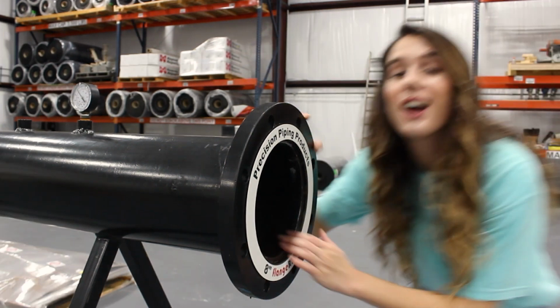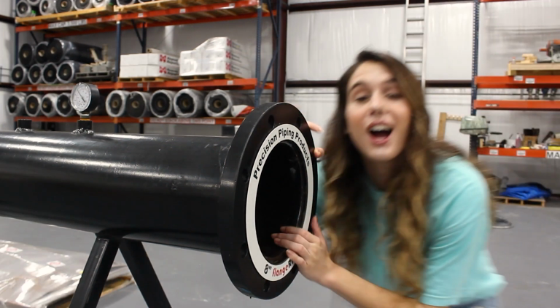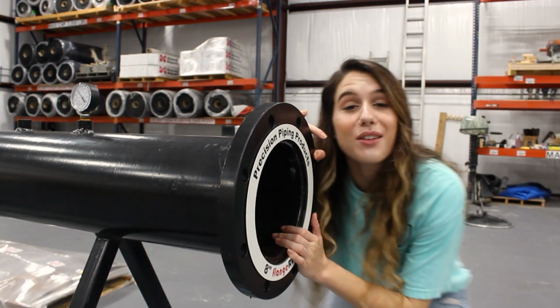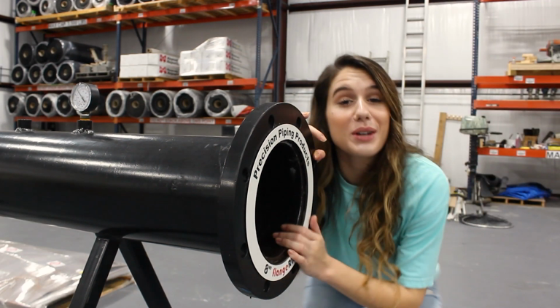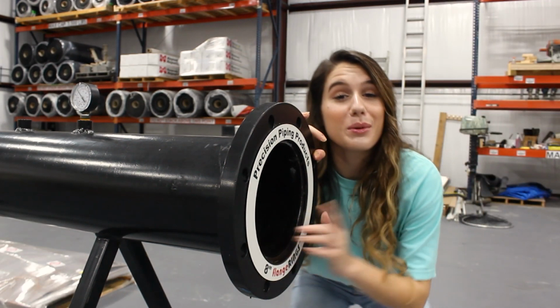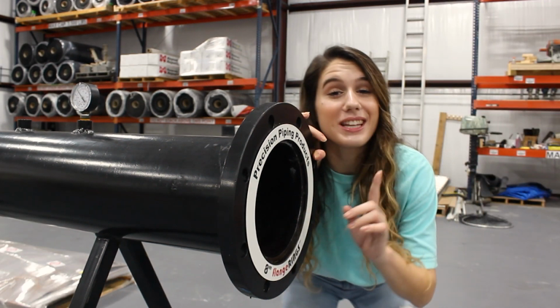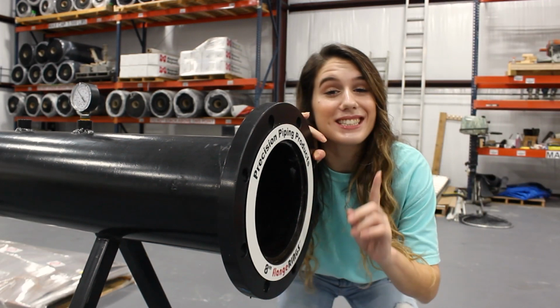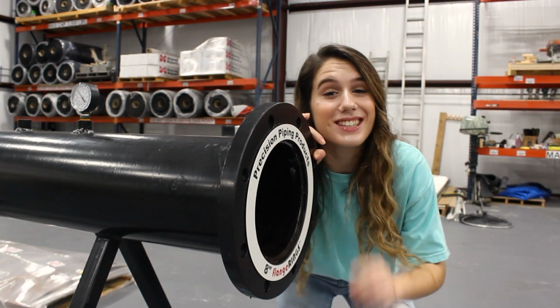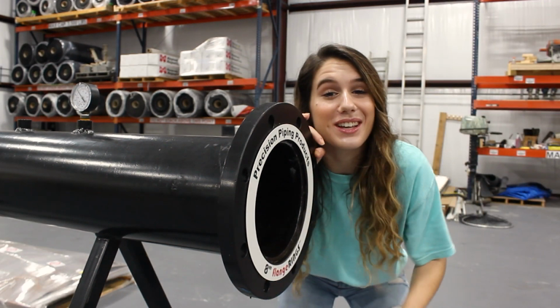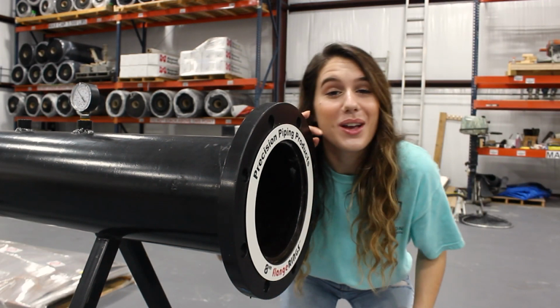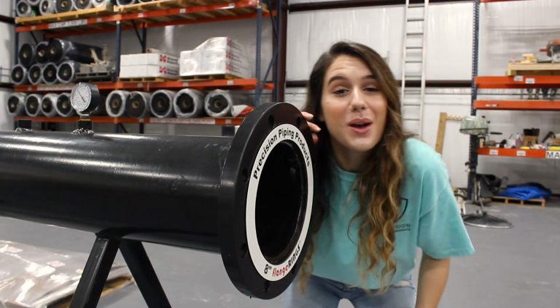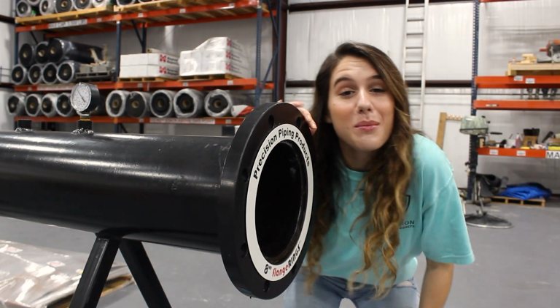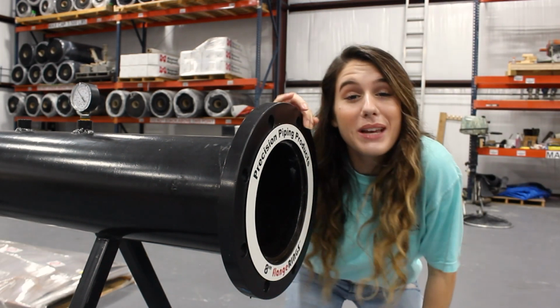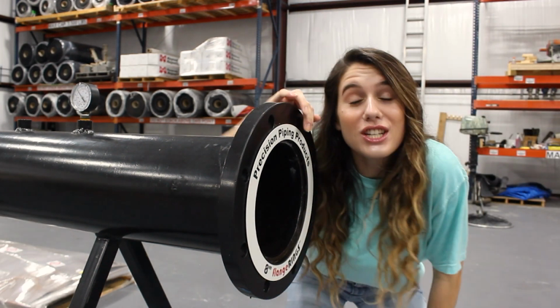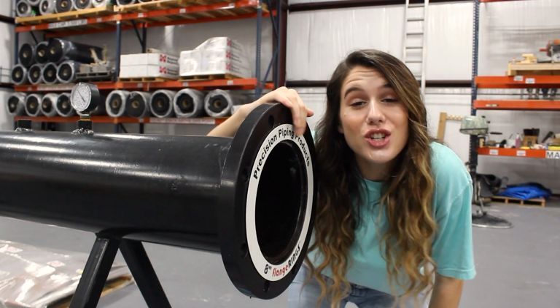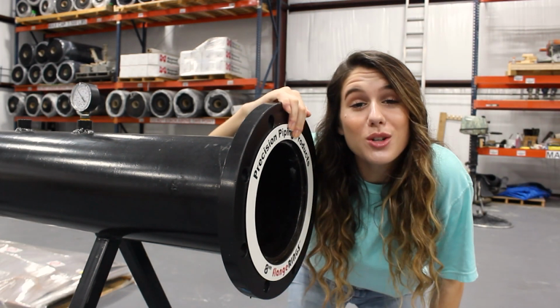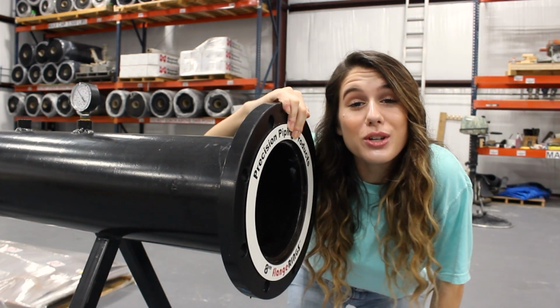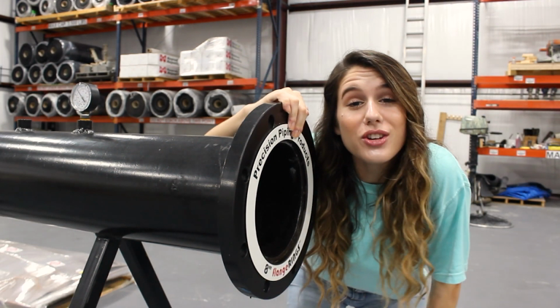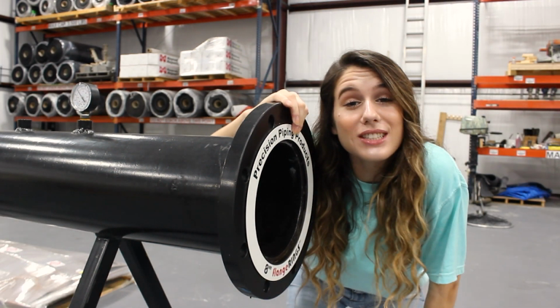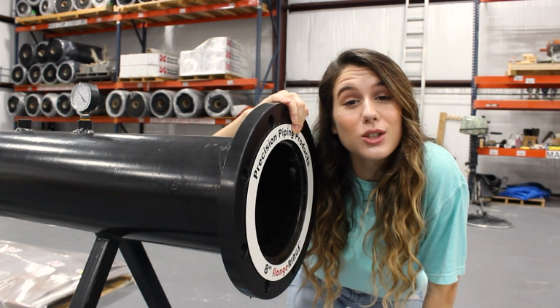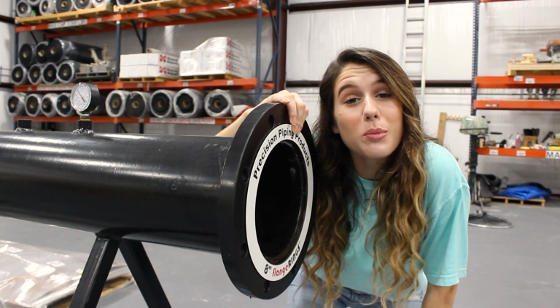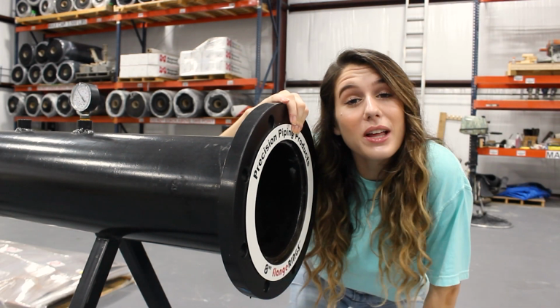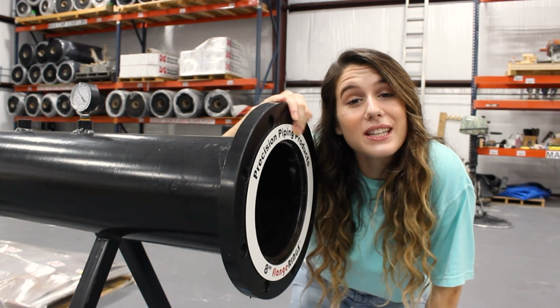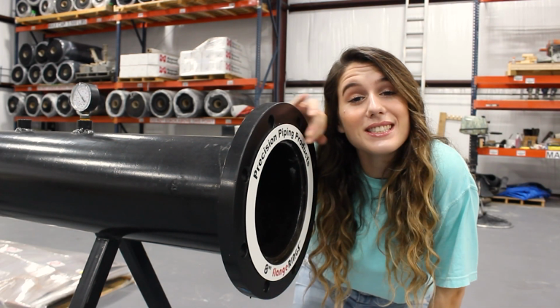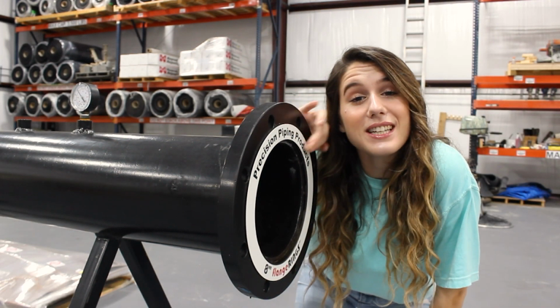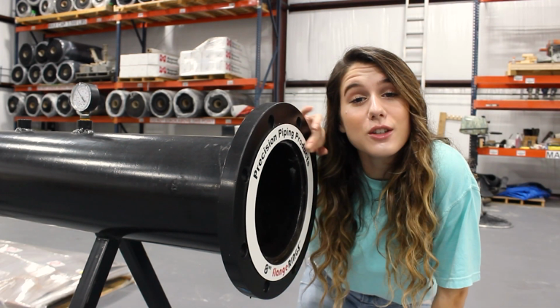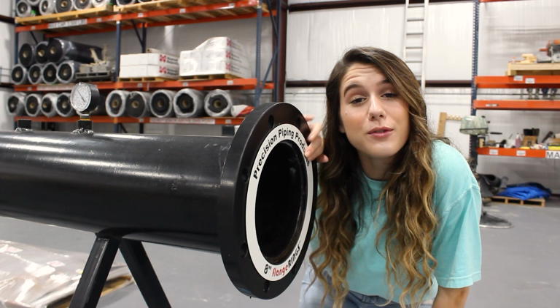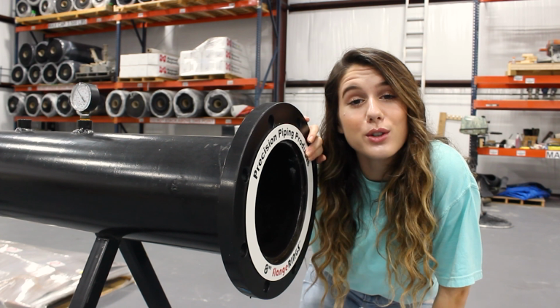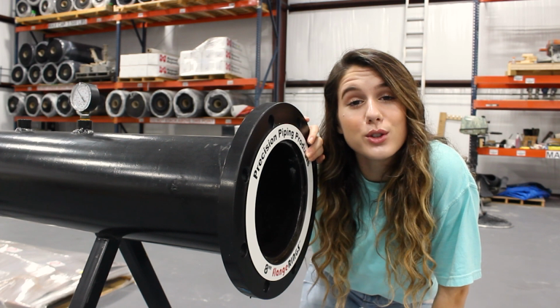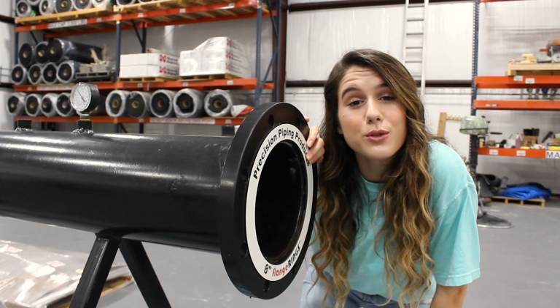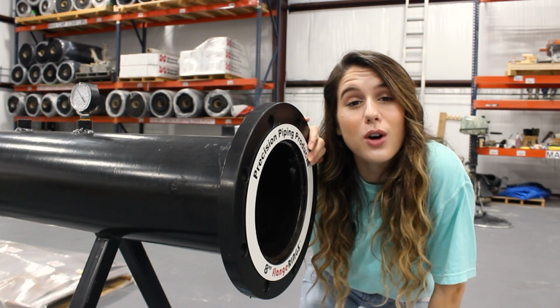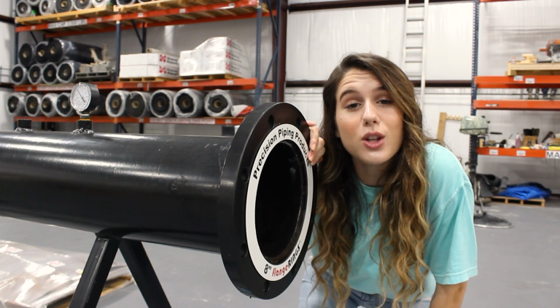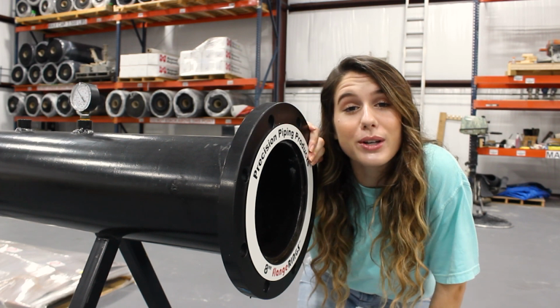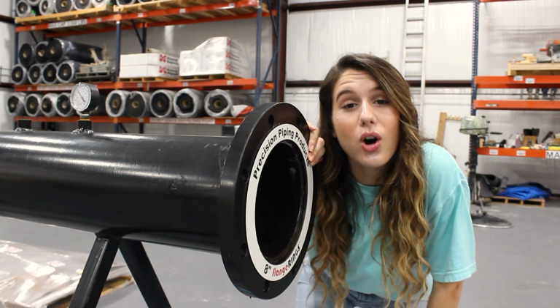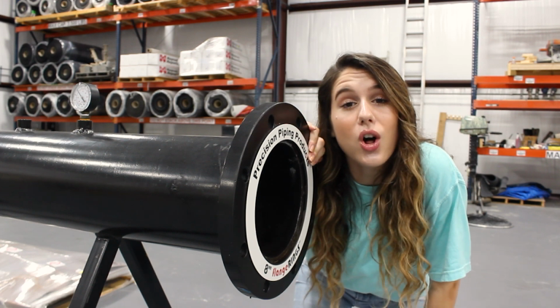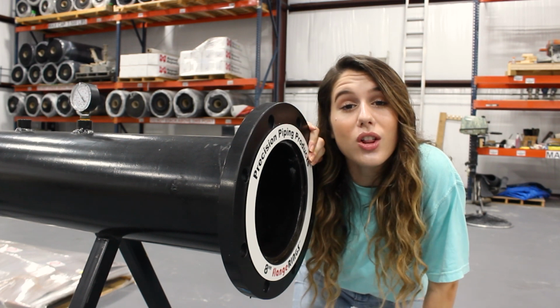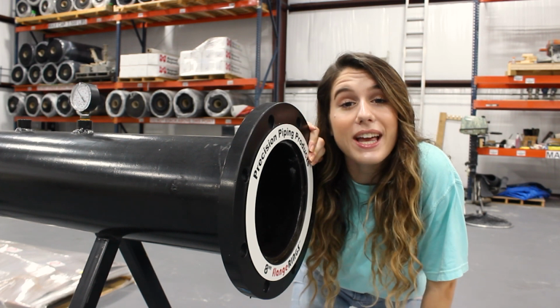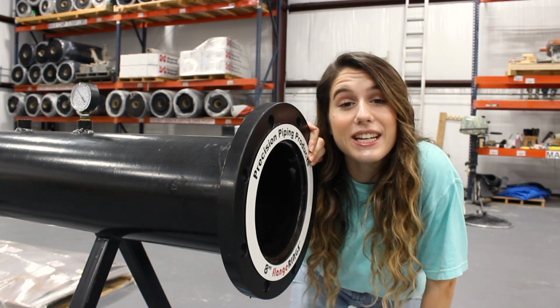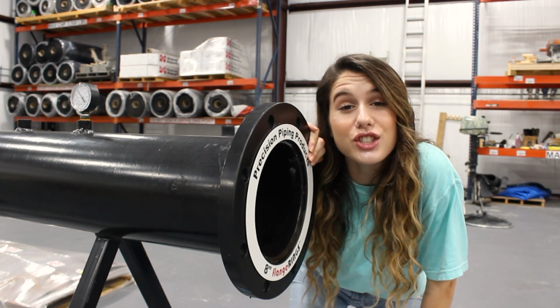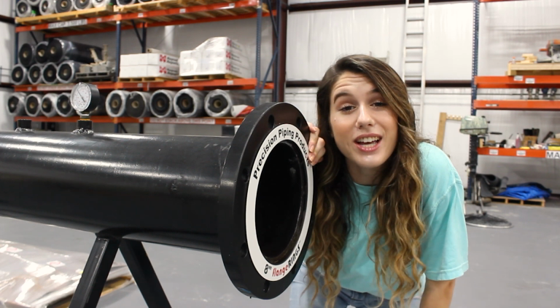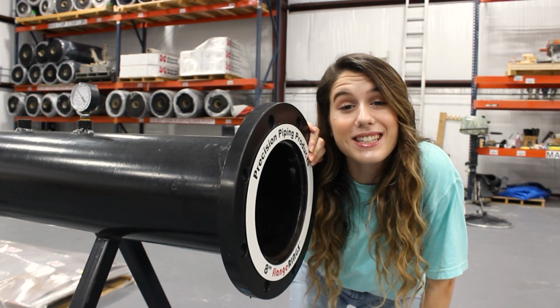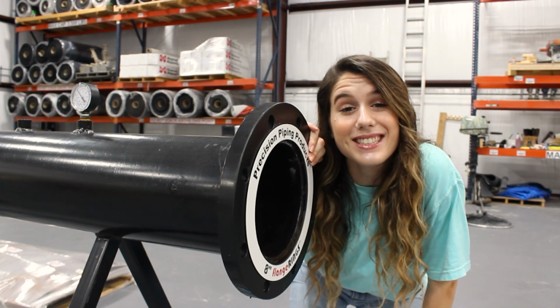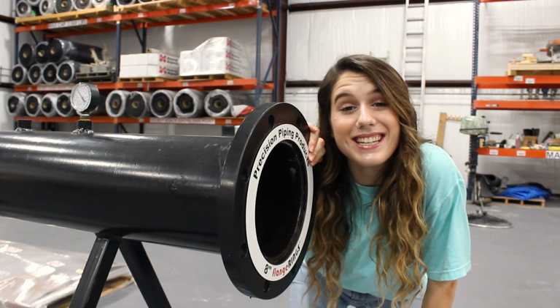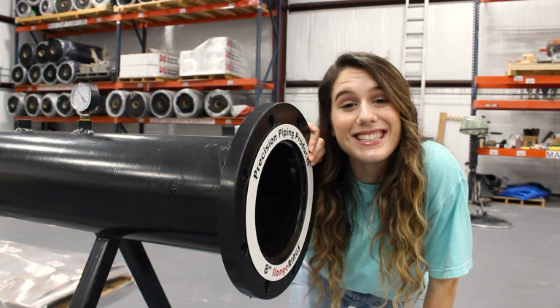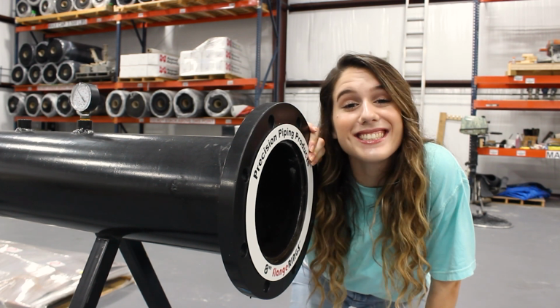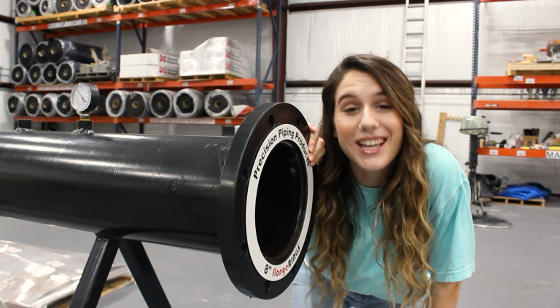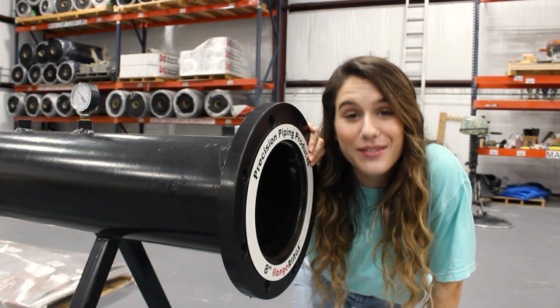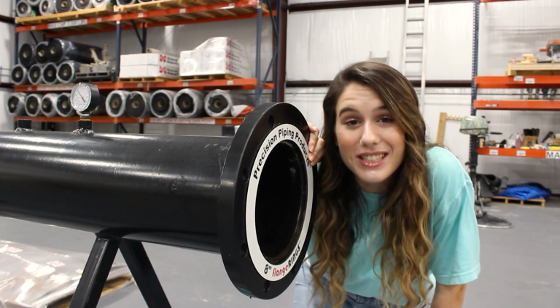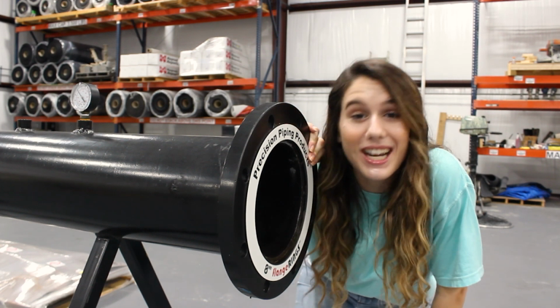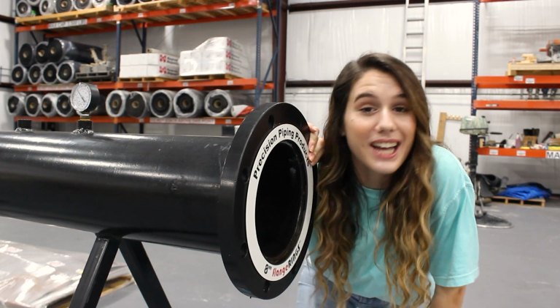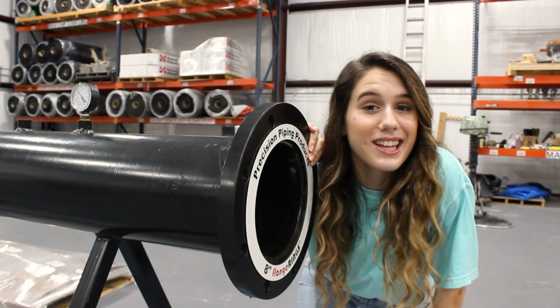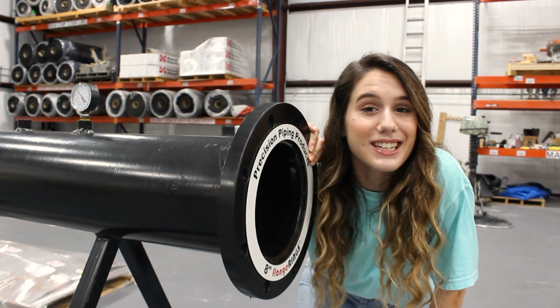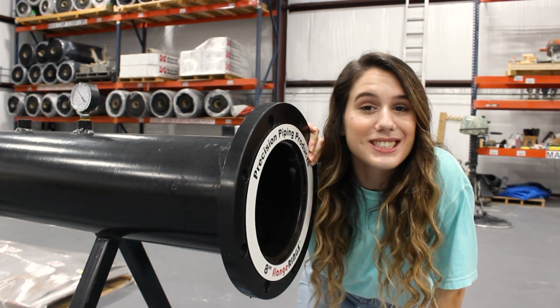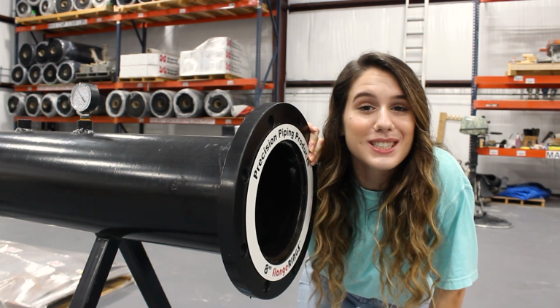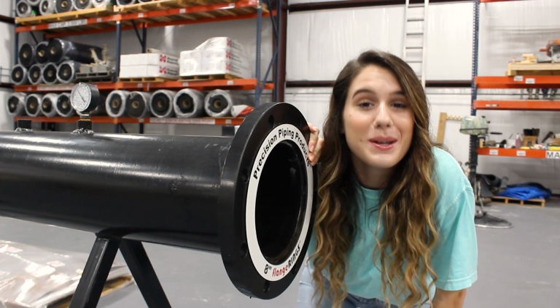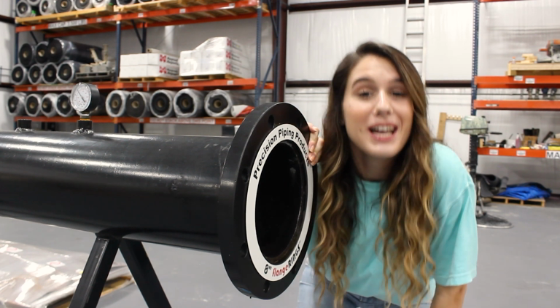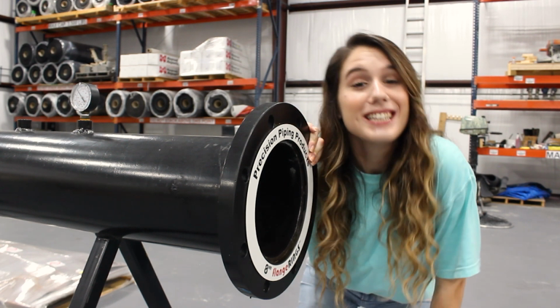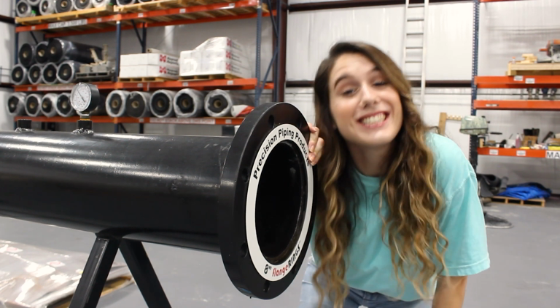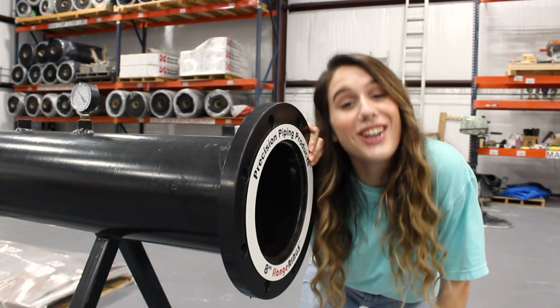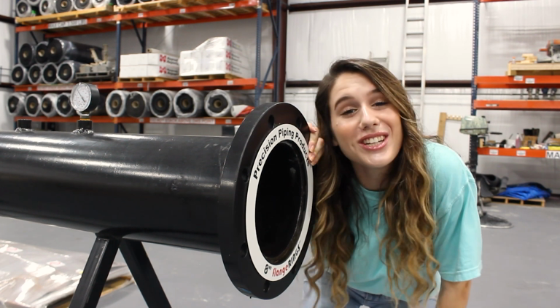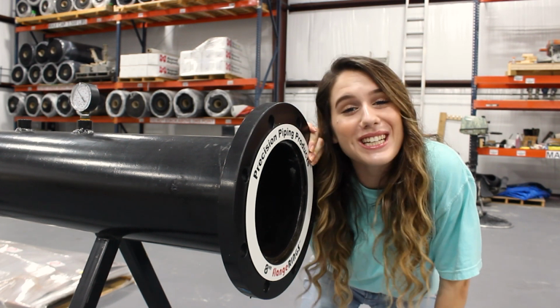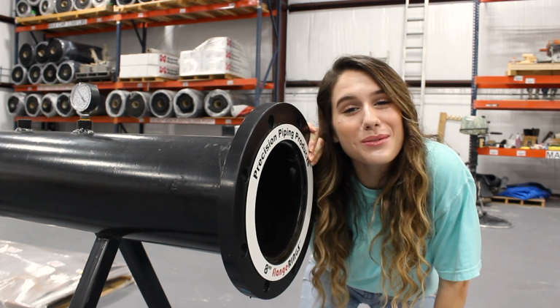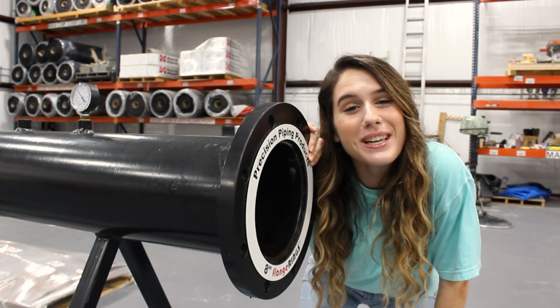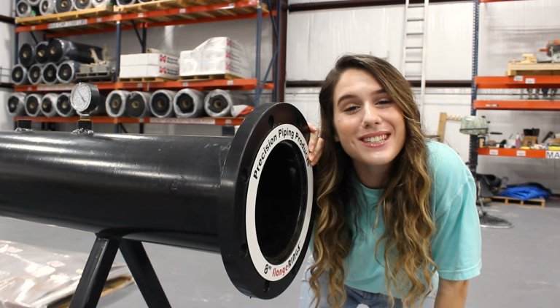All right, one last thing. Make sure when you guys are applying these in the field, you're following all HSE safety guidelines. See you all next week.